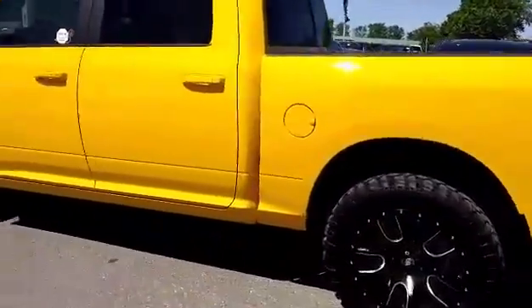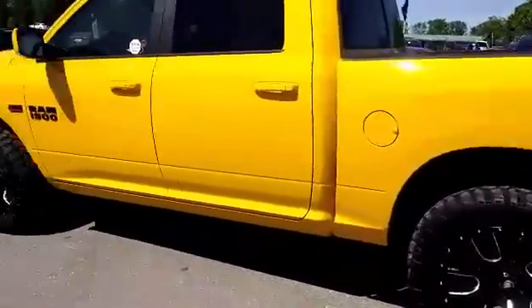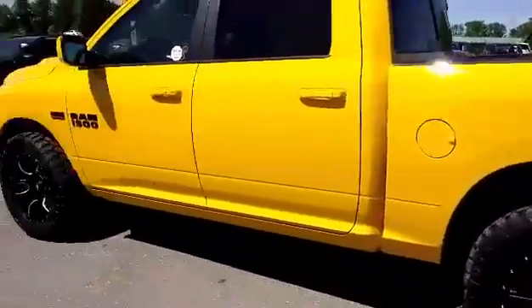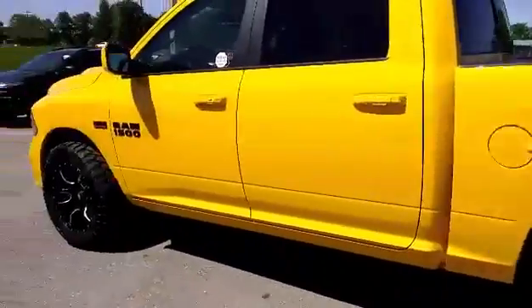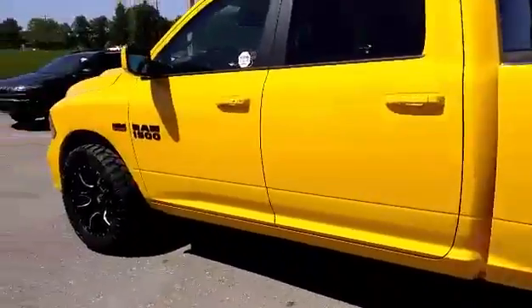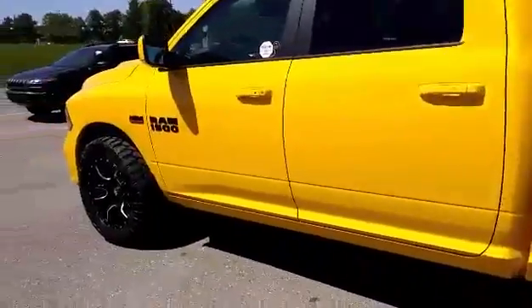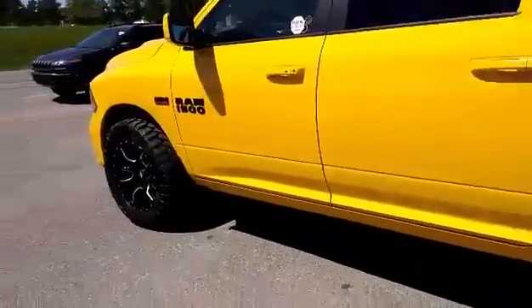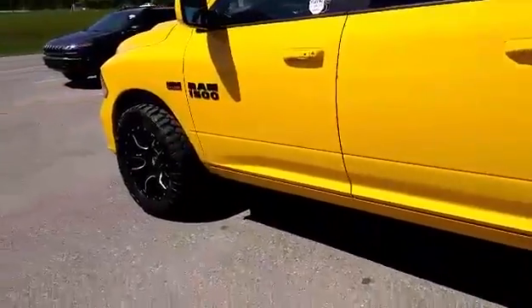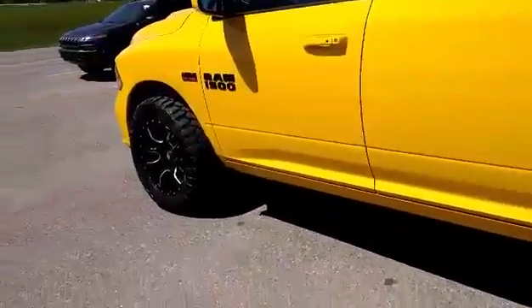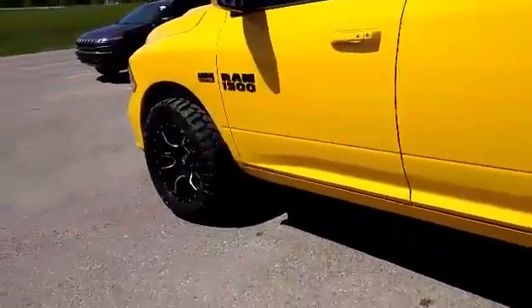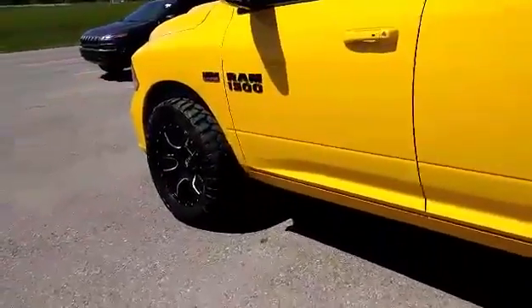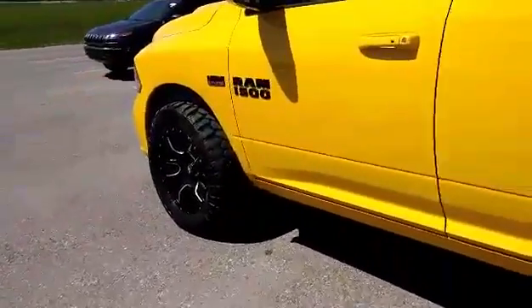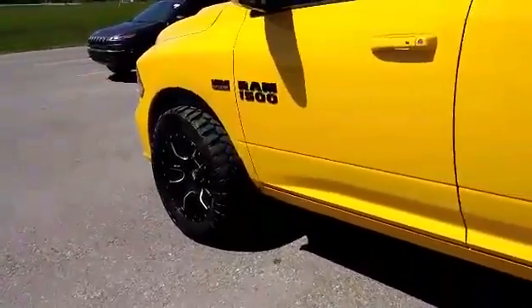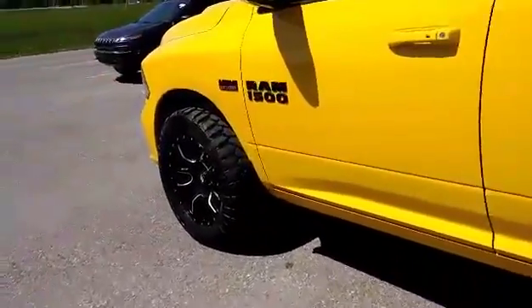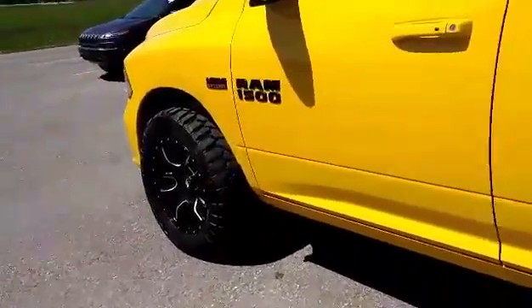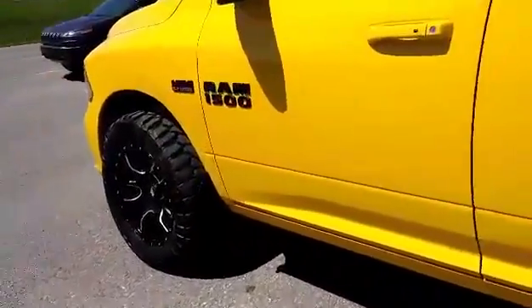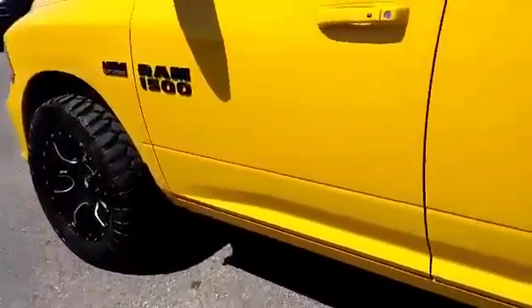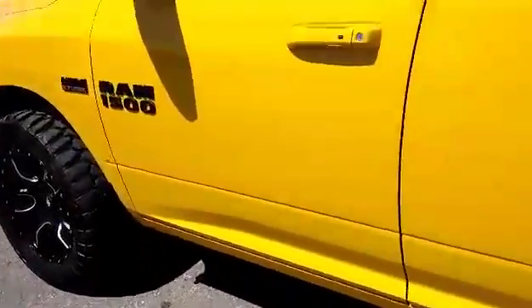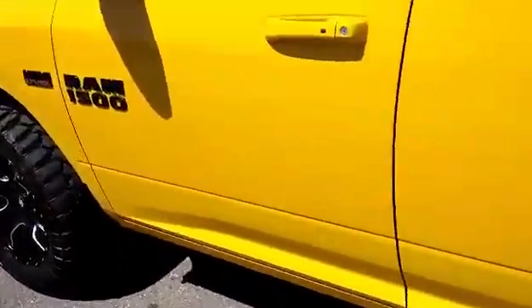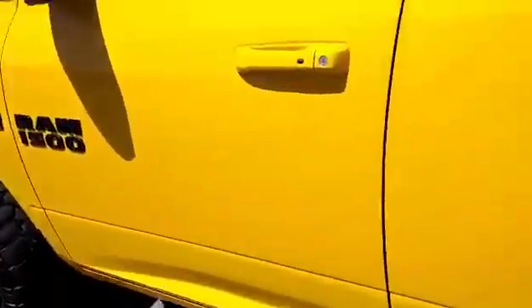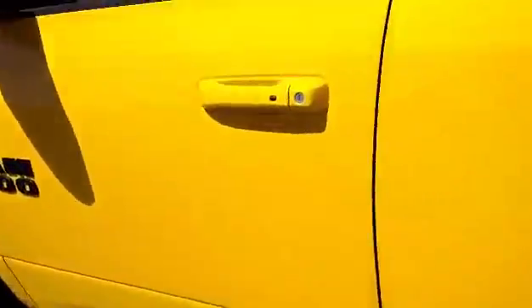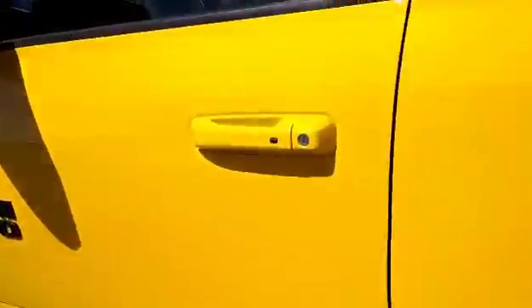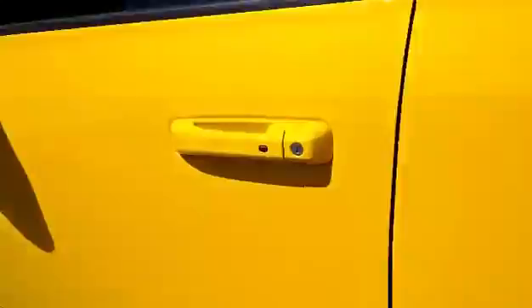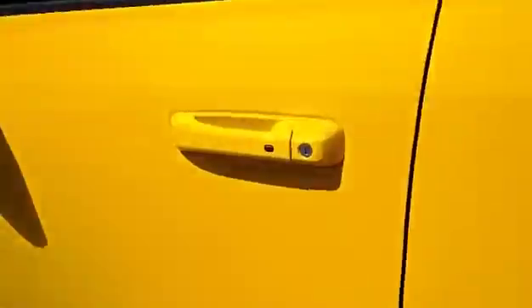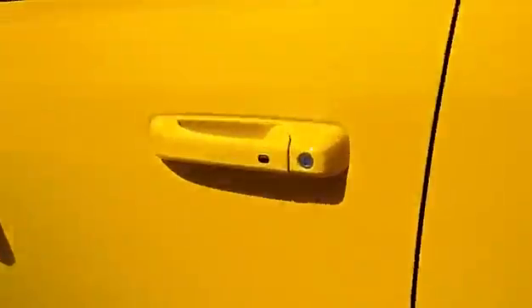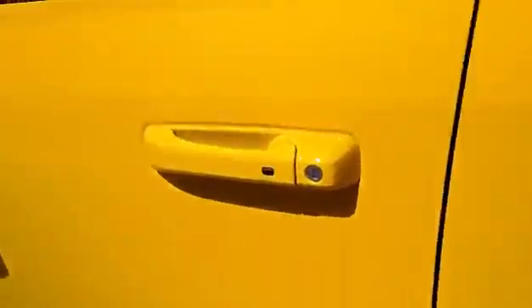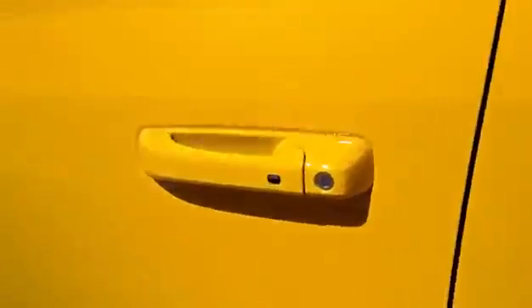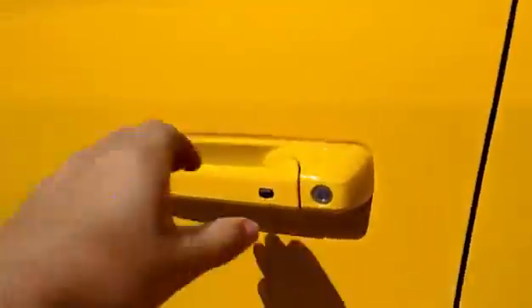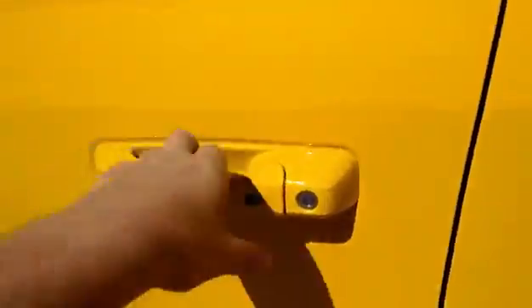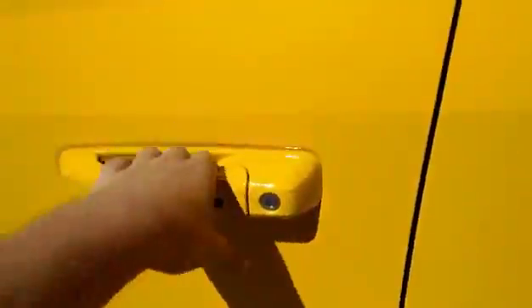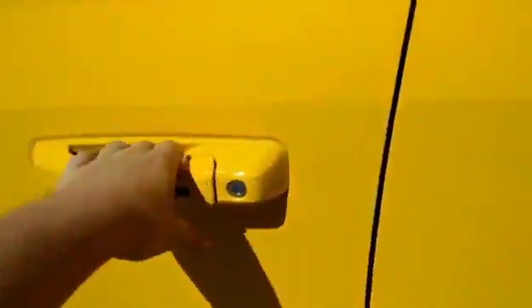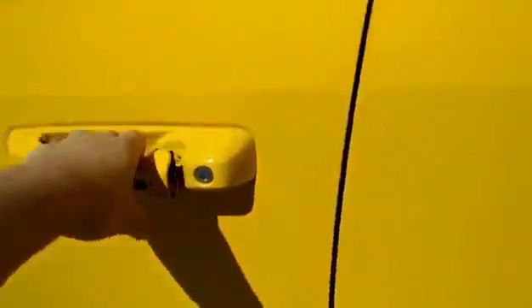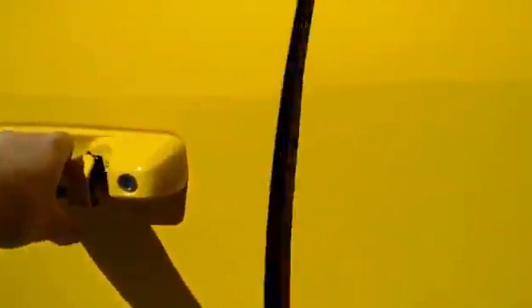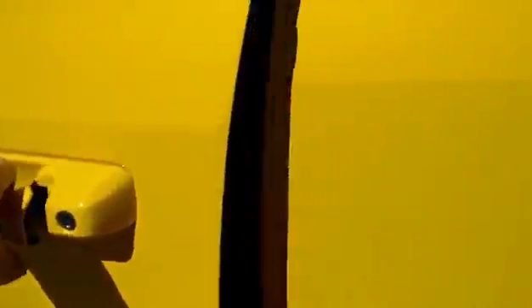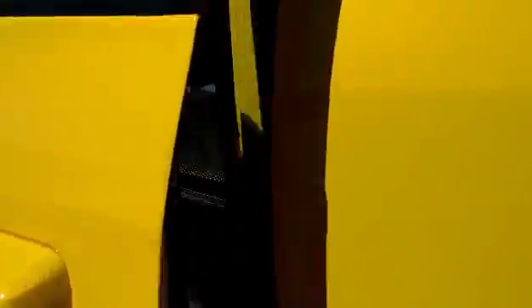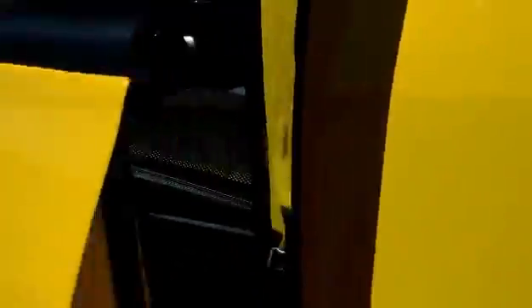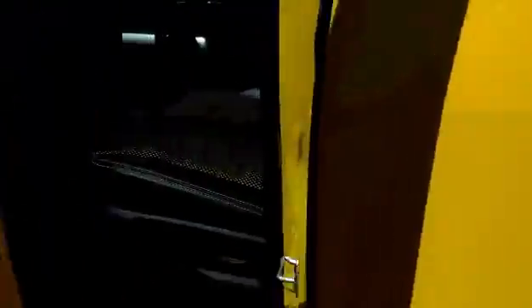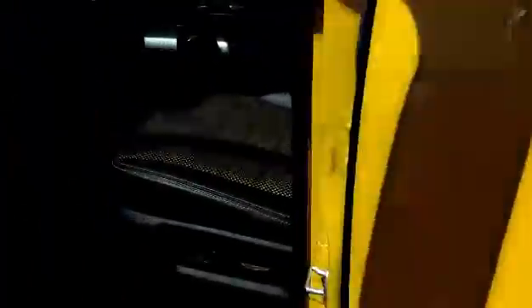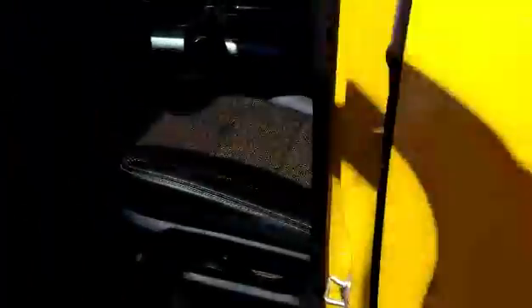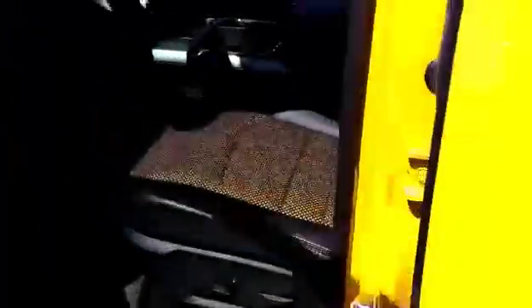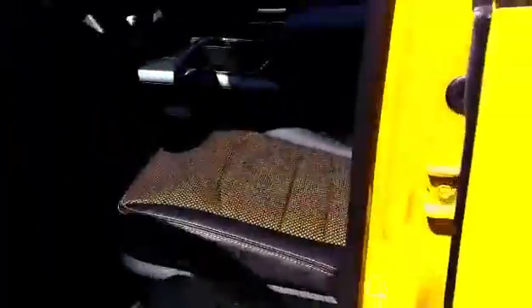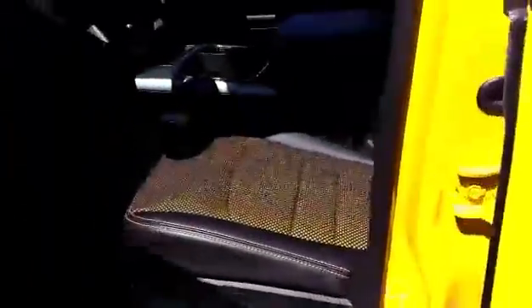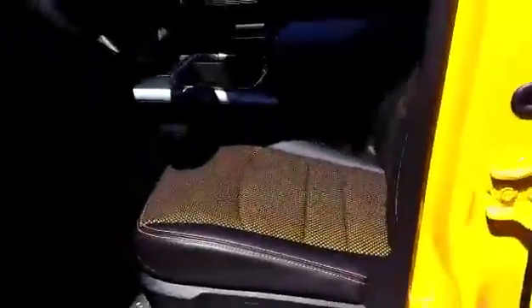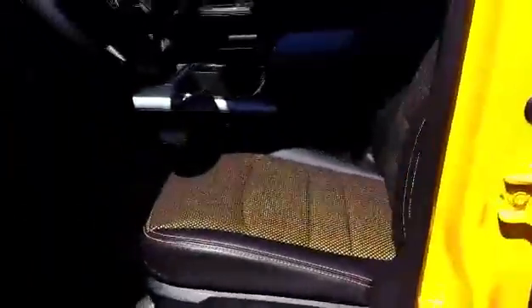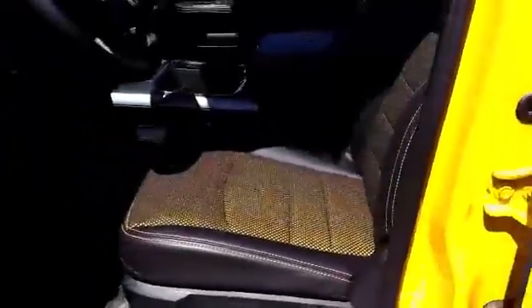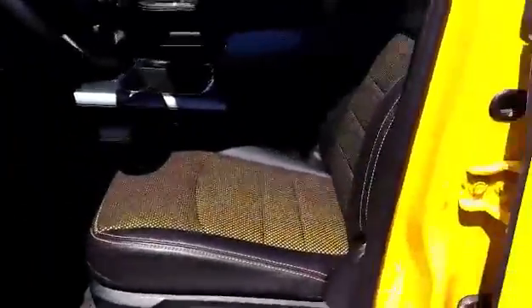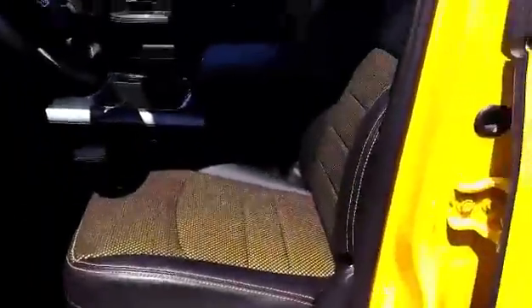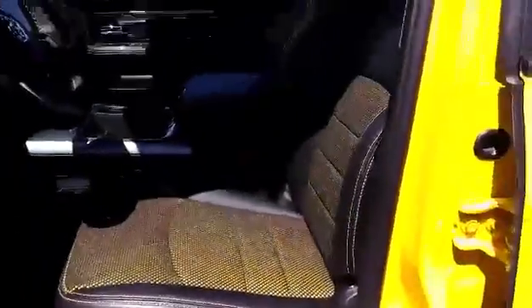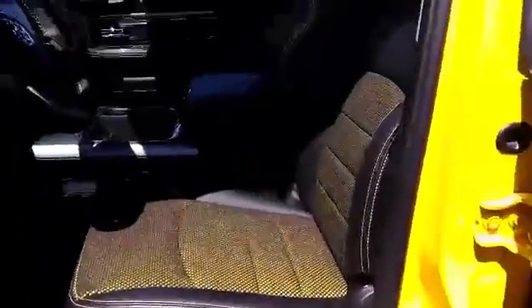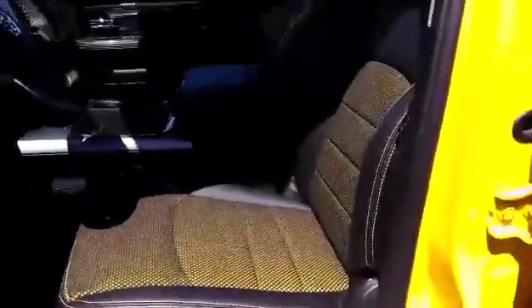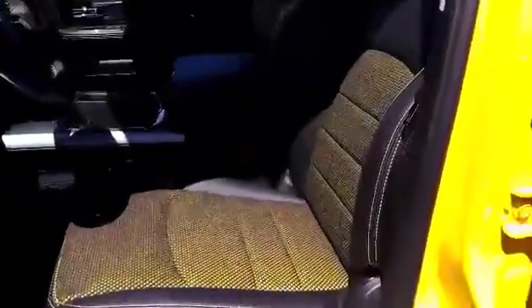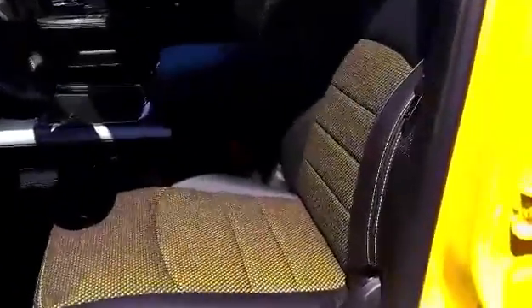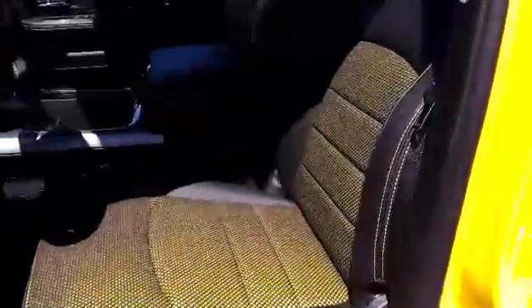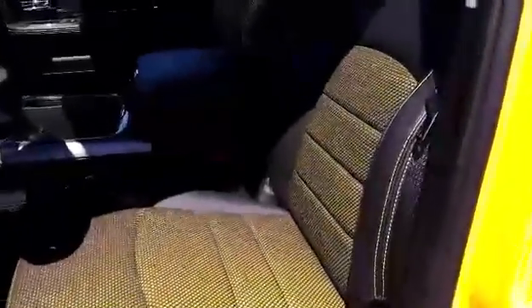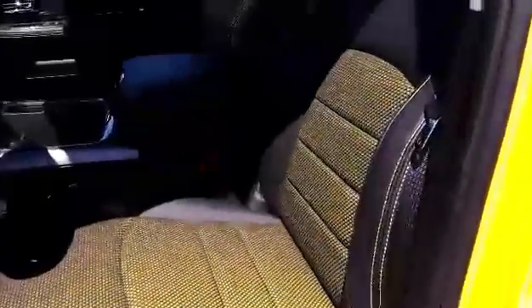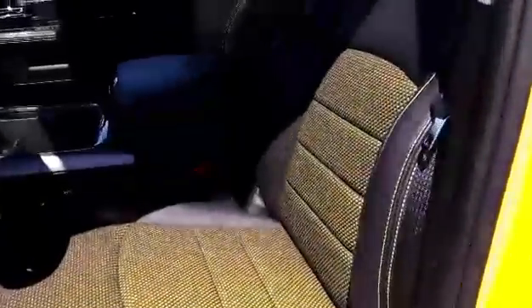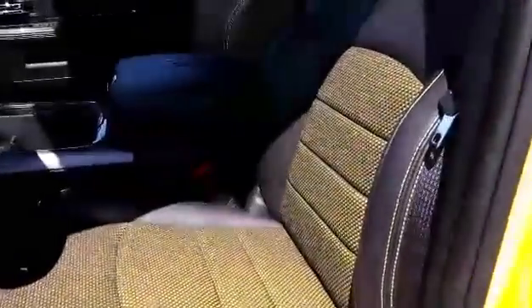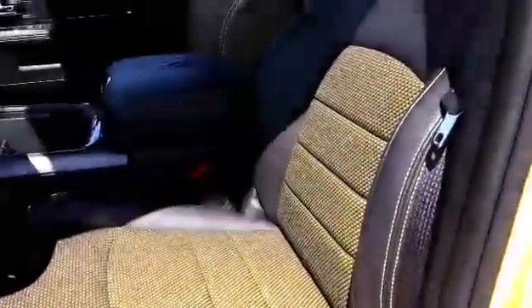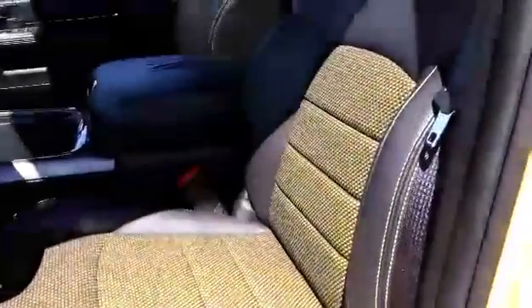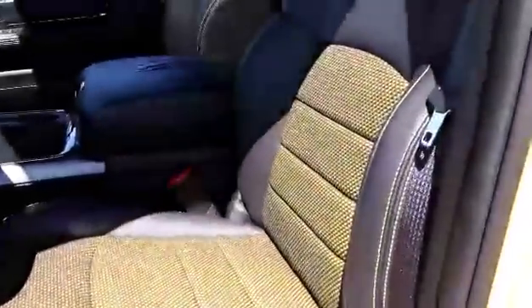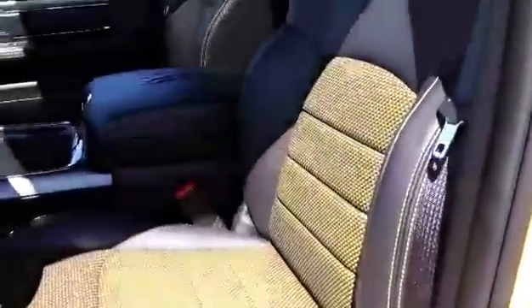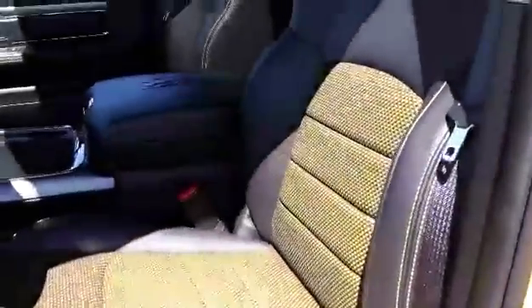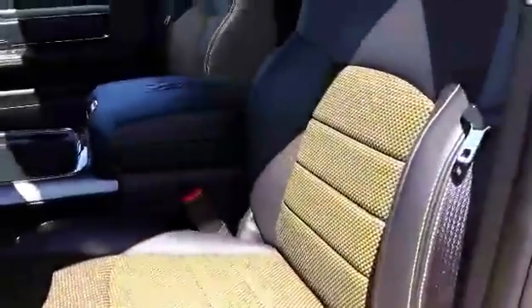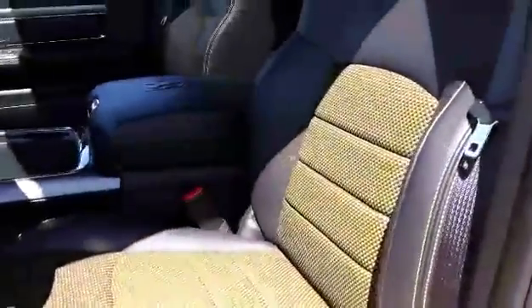It's got automatic start, keyless entry and go, and black leather heated seats with yellow cloth inserts.